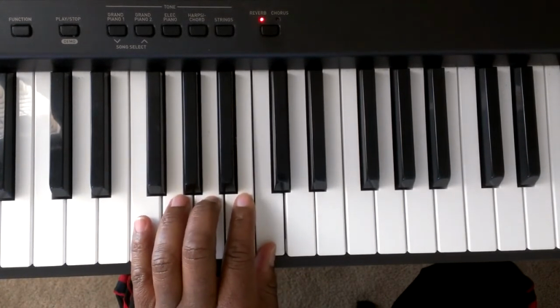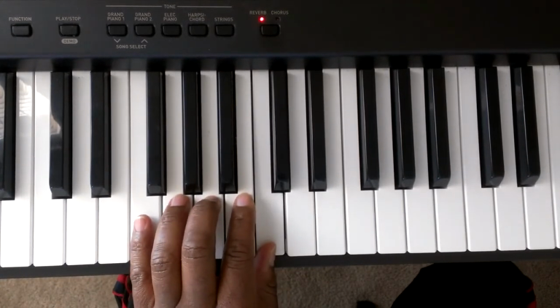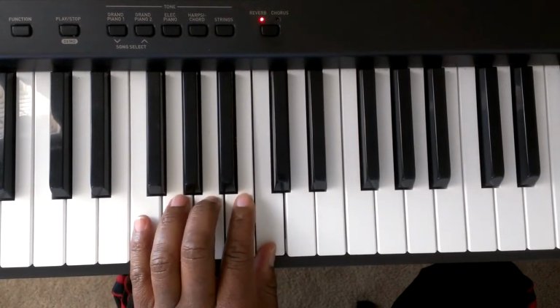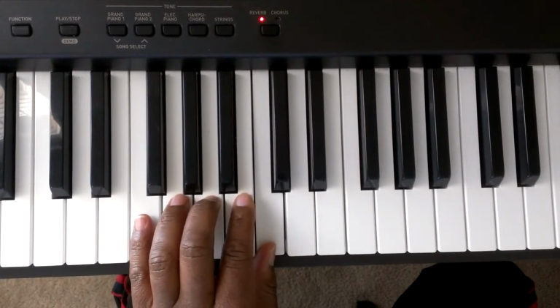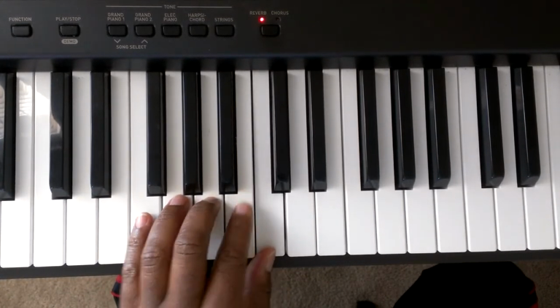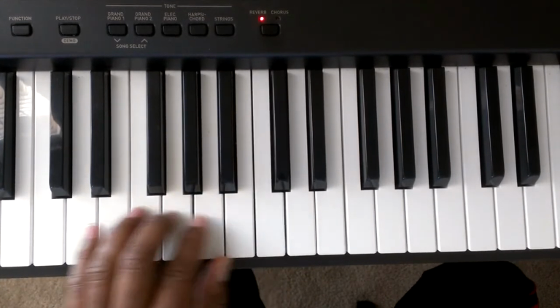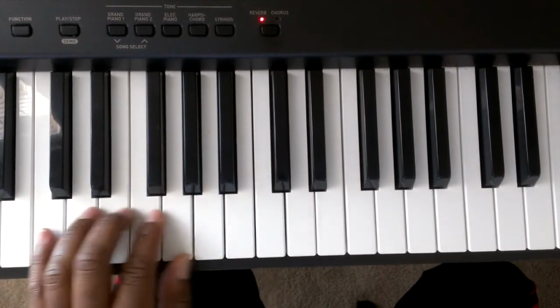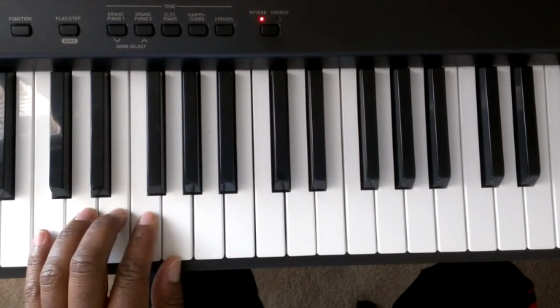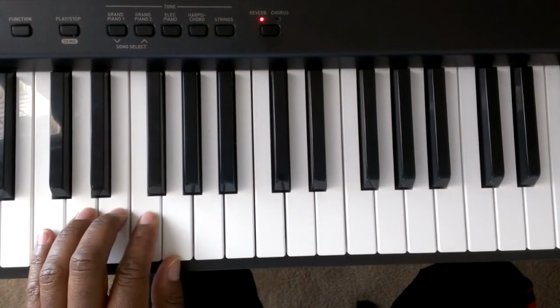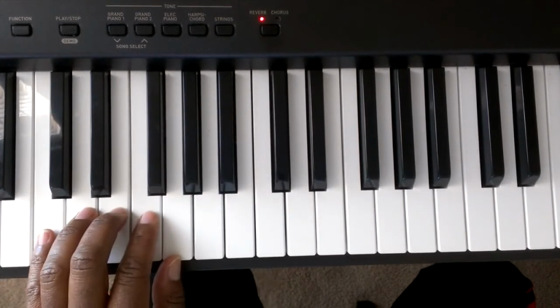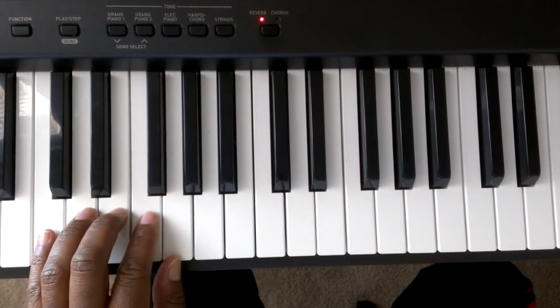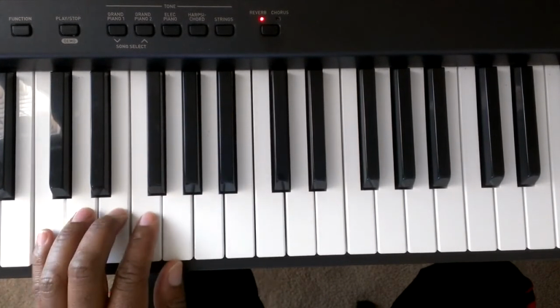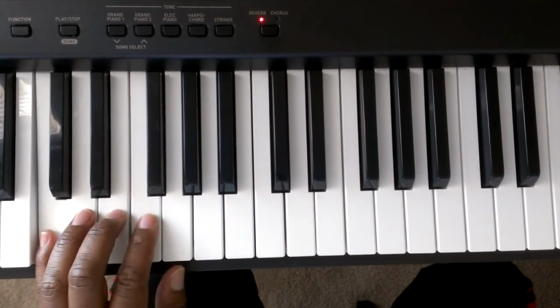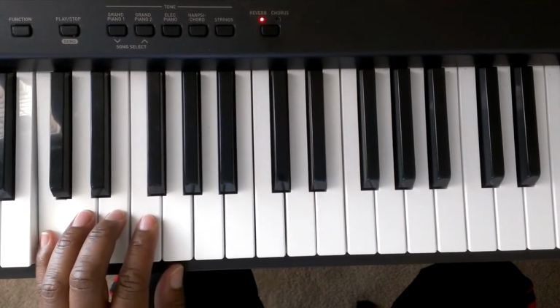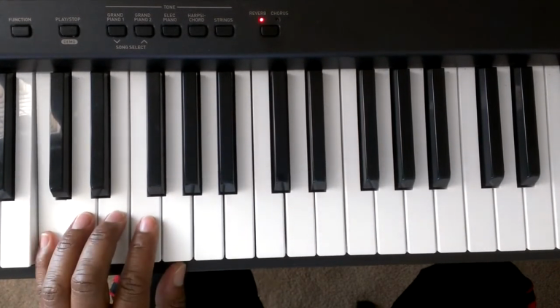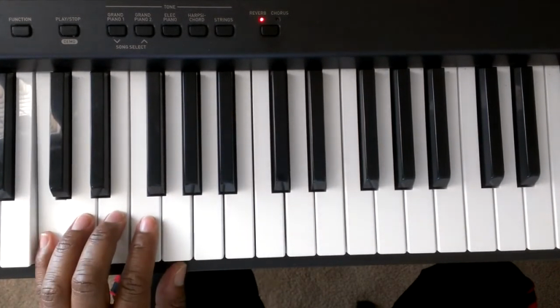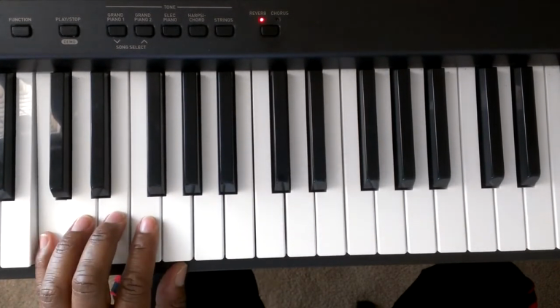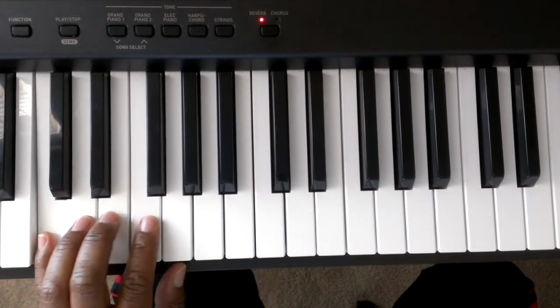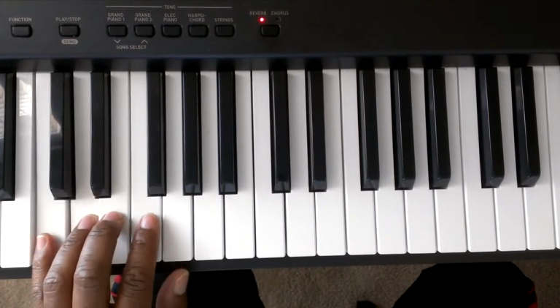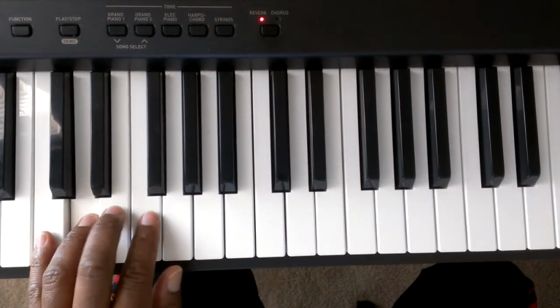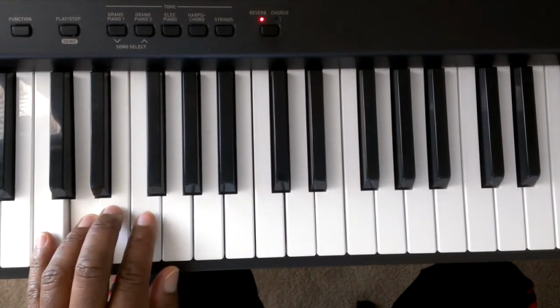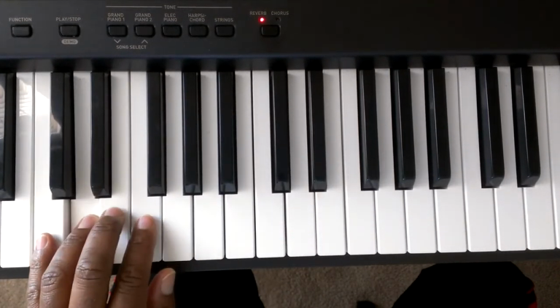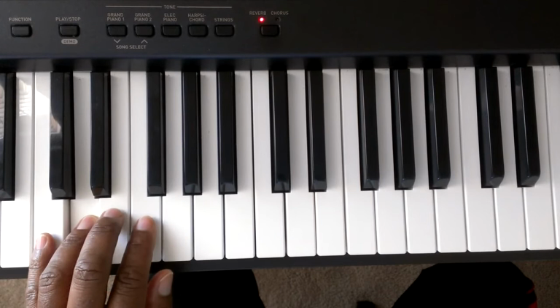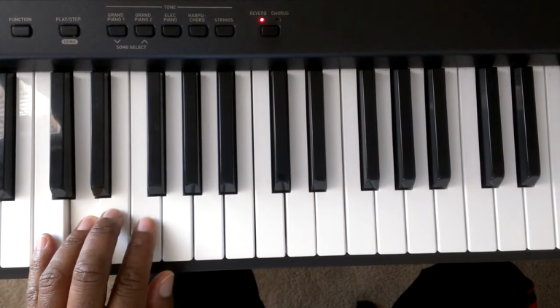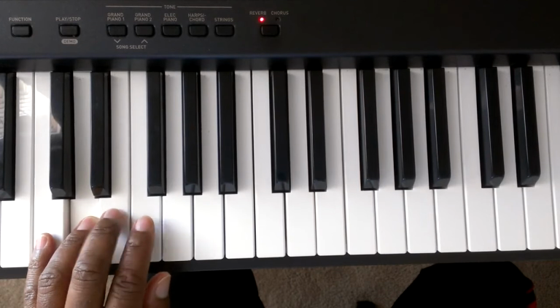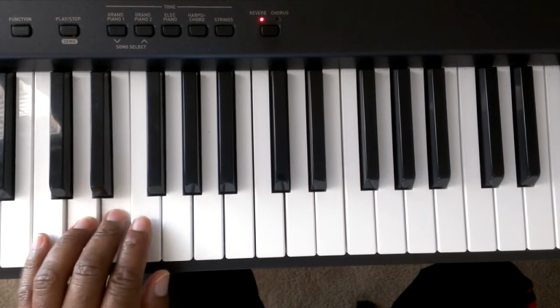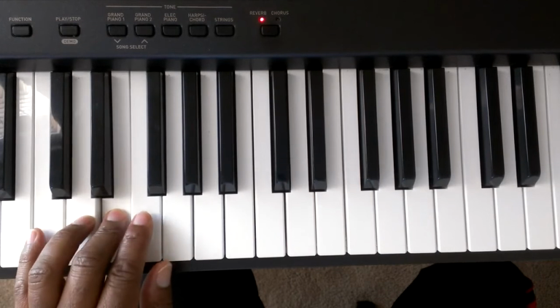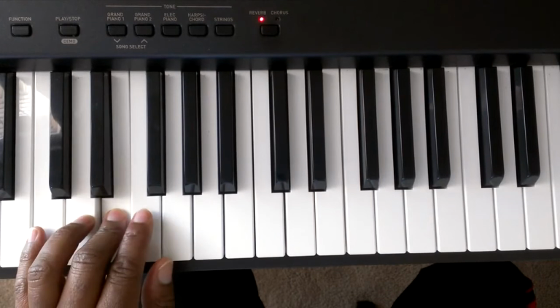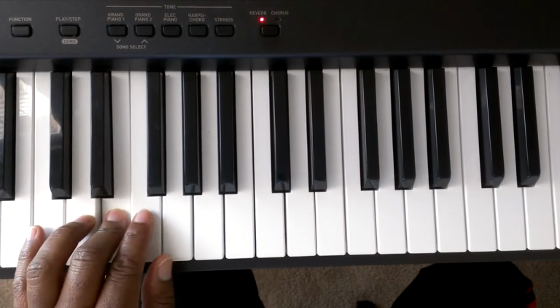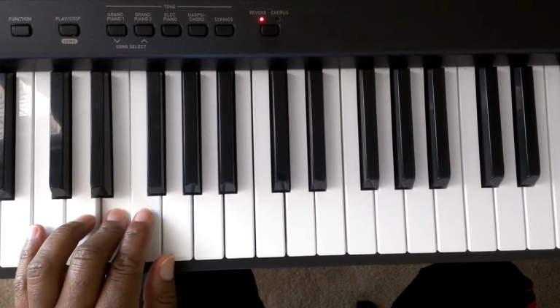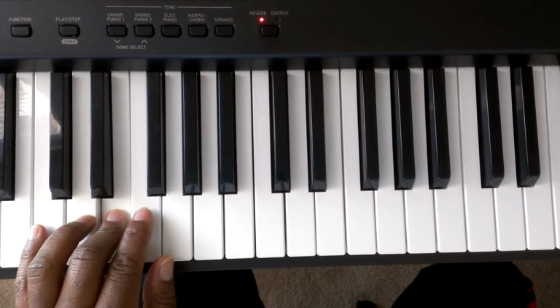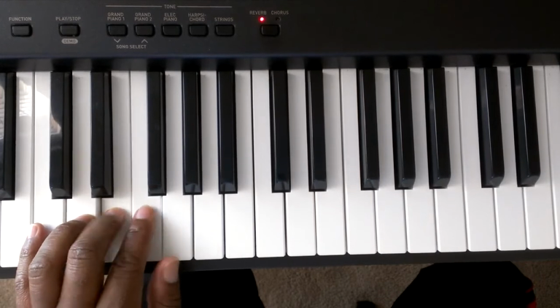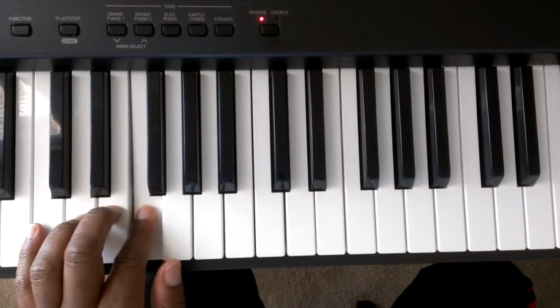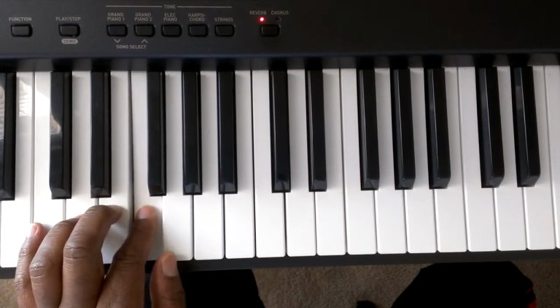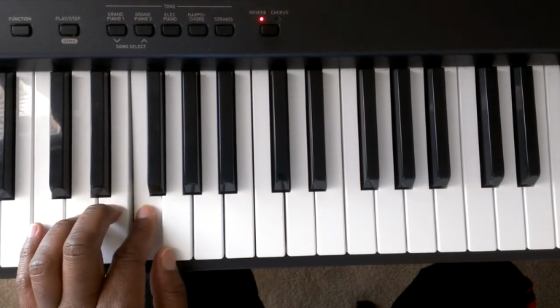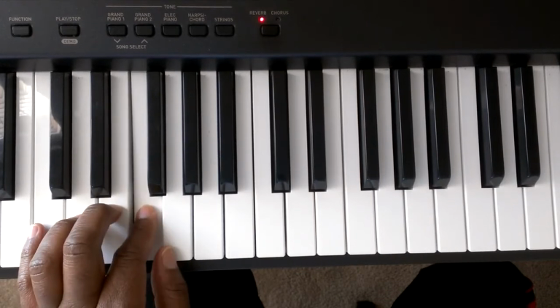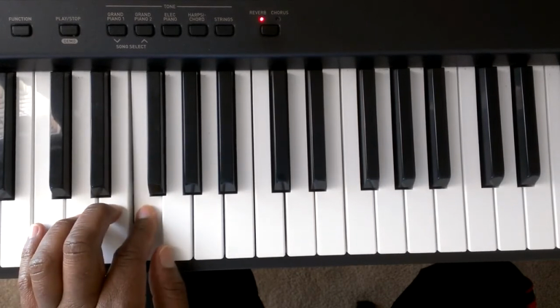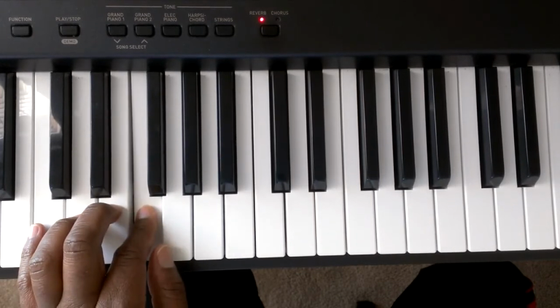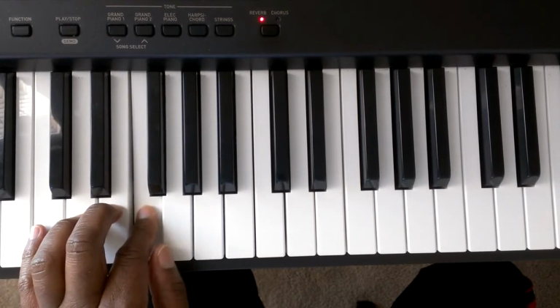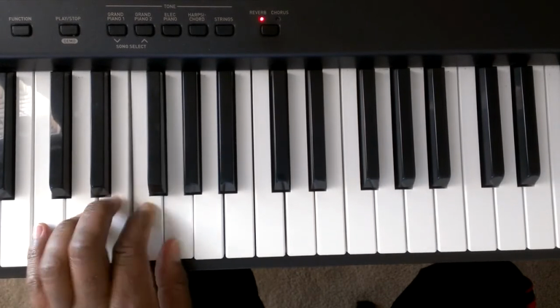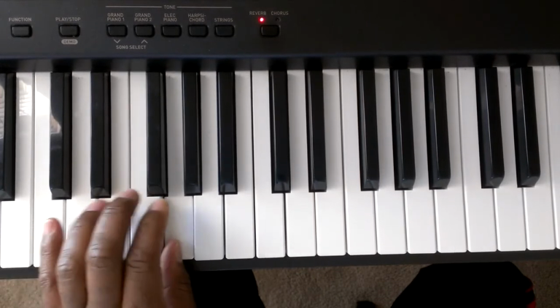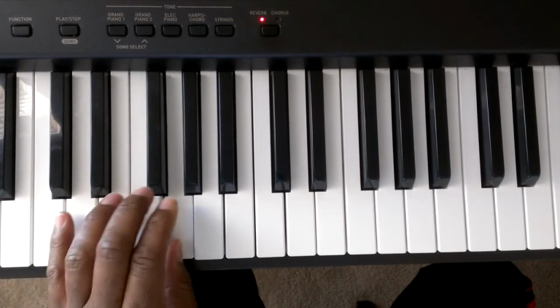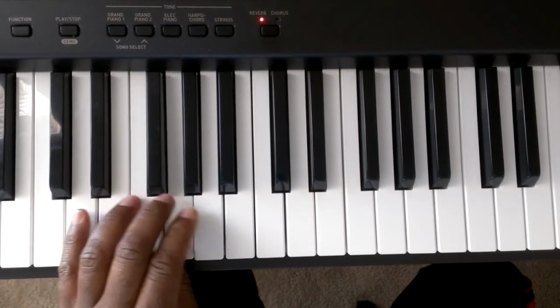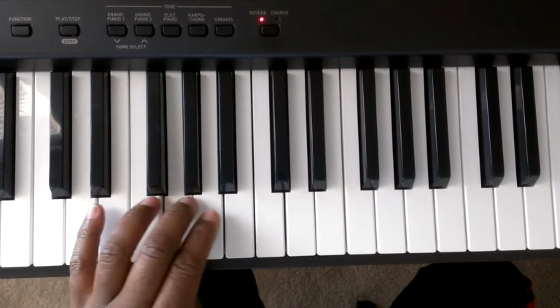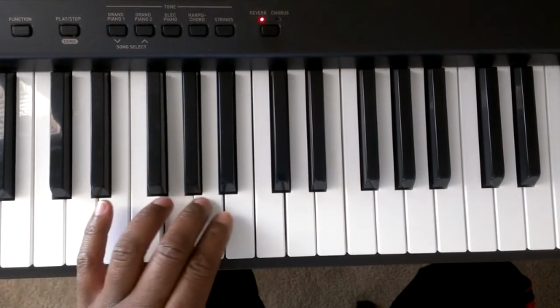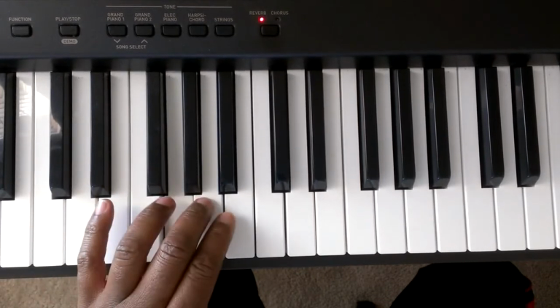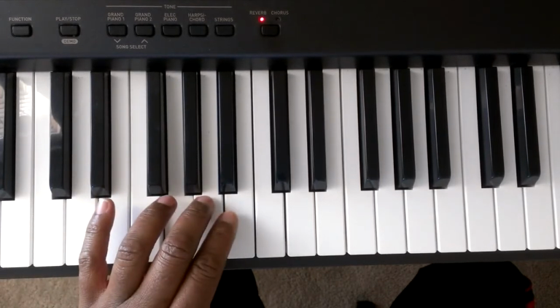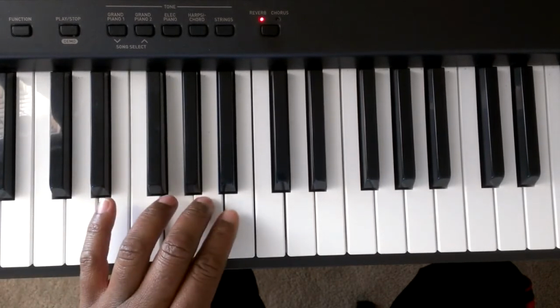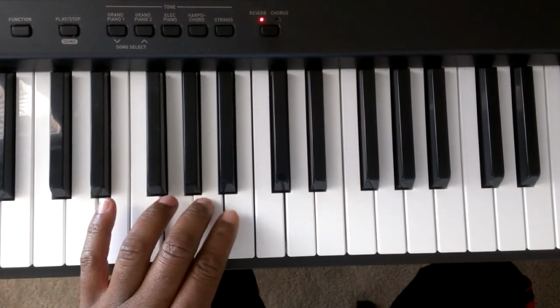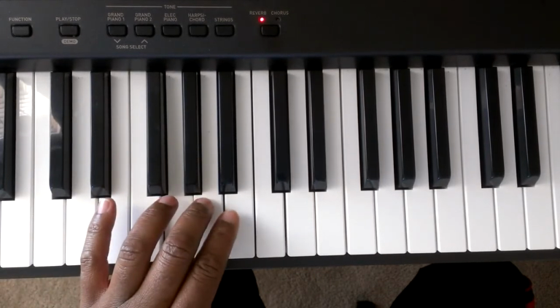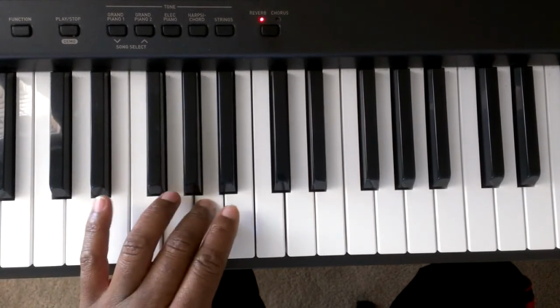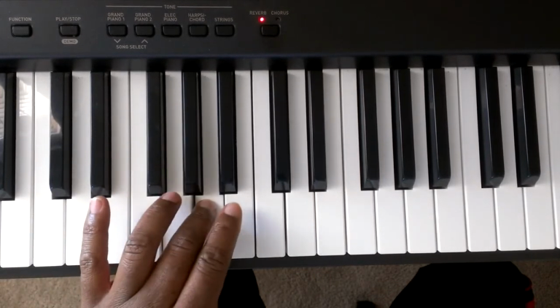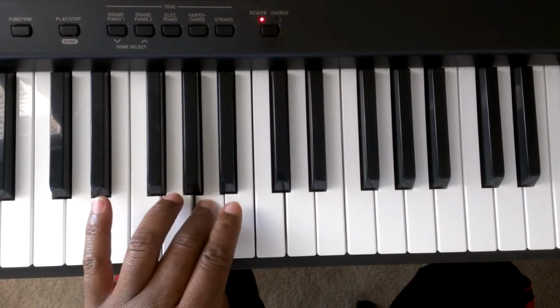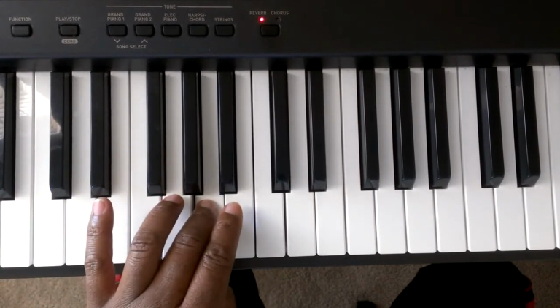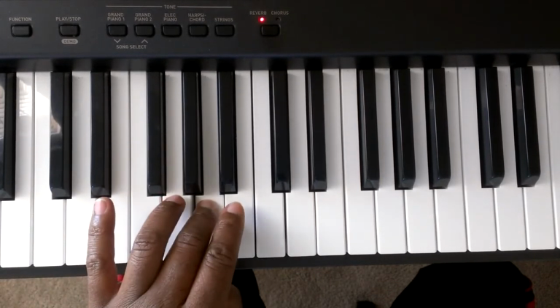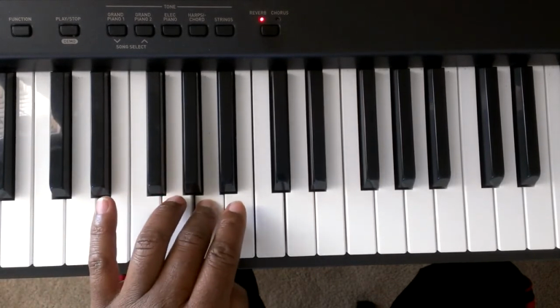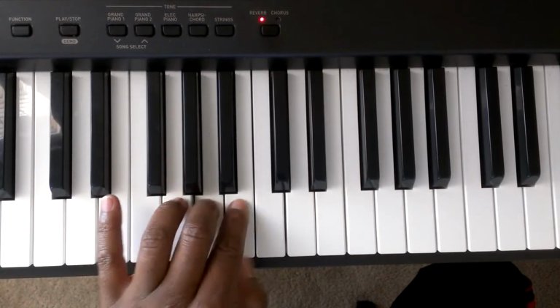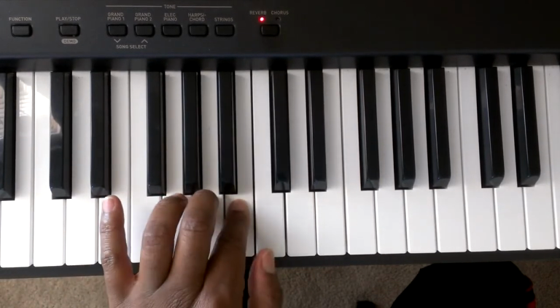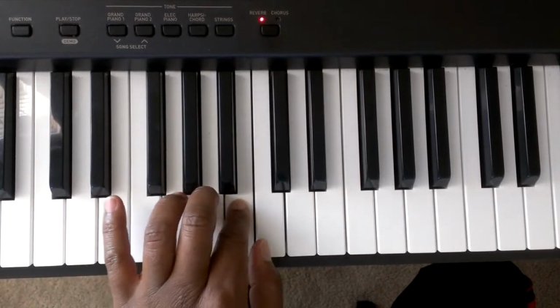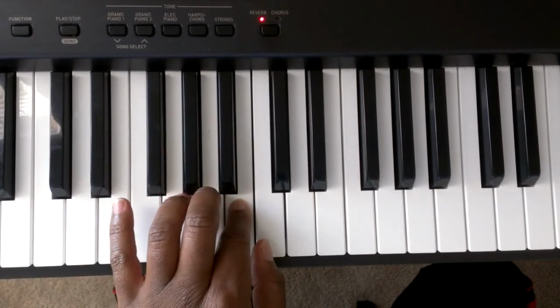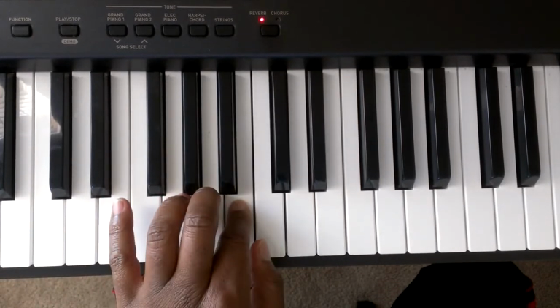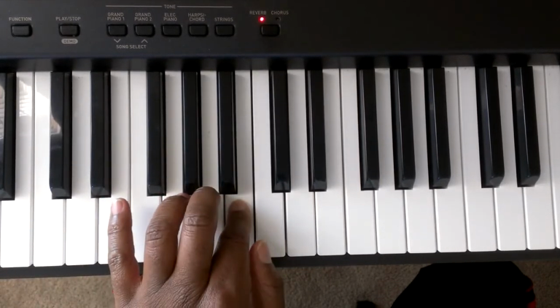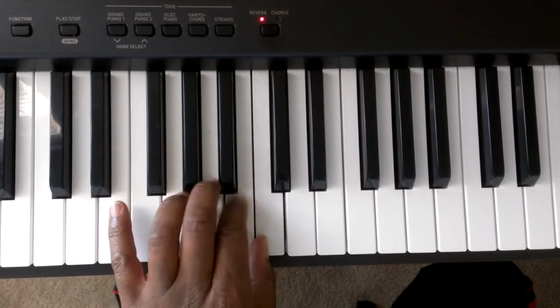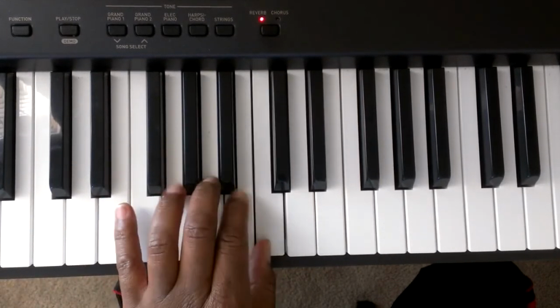Again: C, D, E, F, G — cross over — A, B, C.